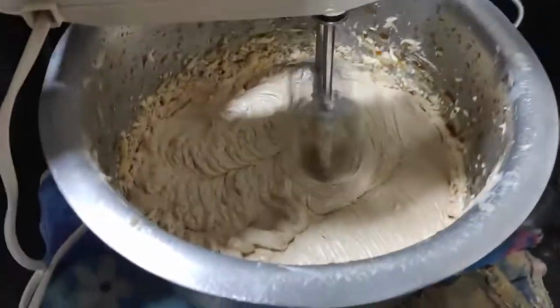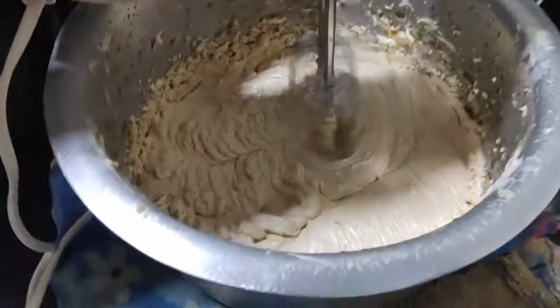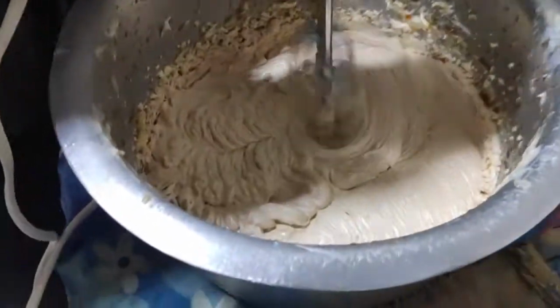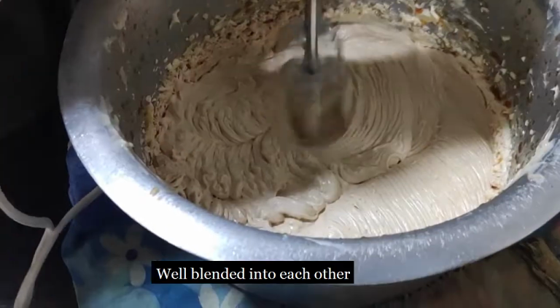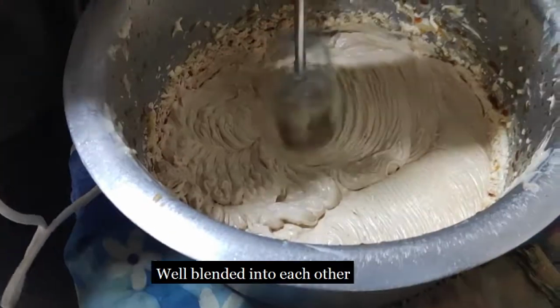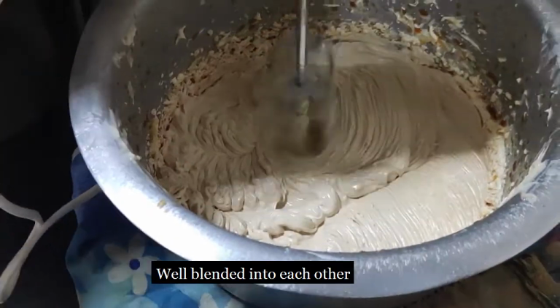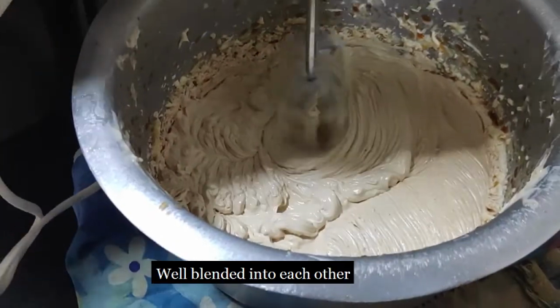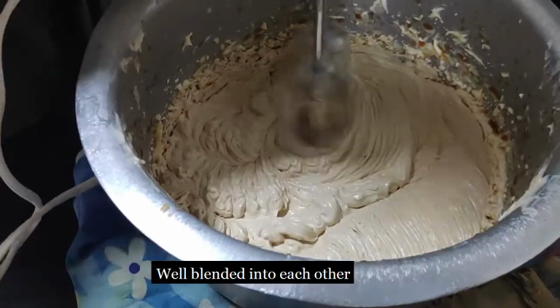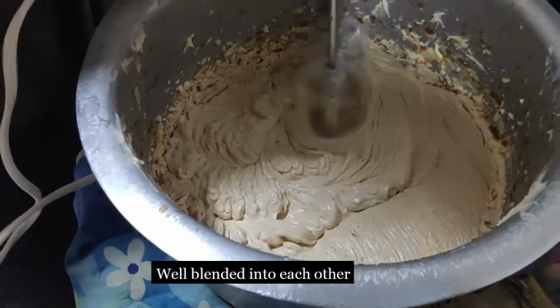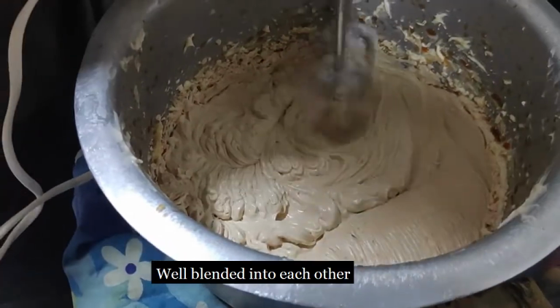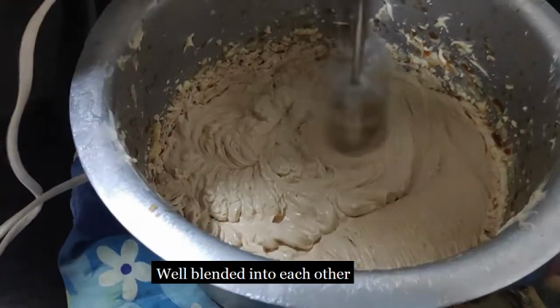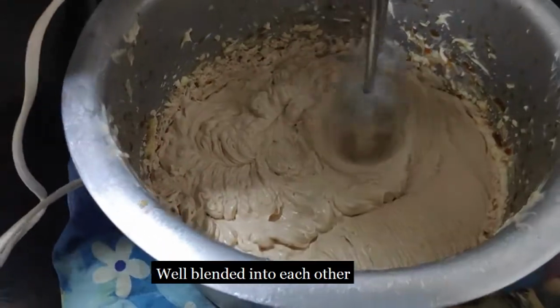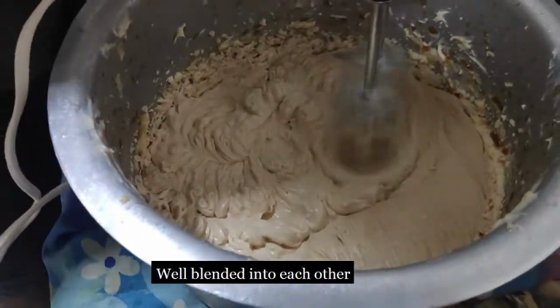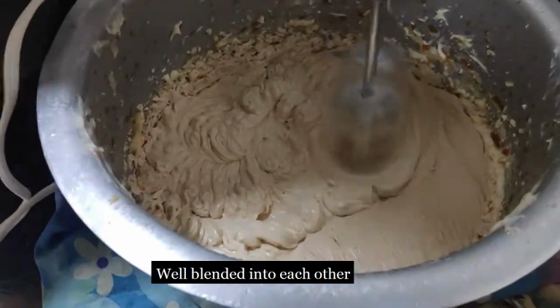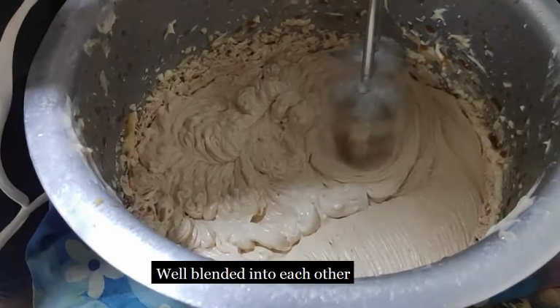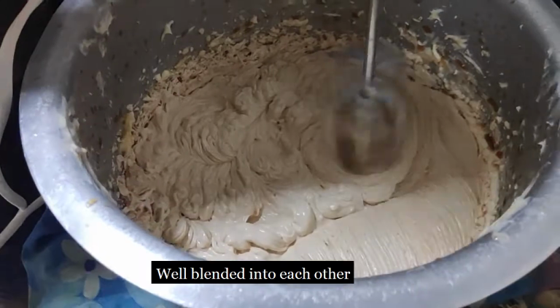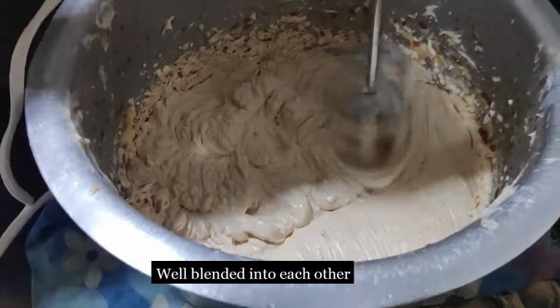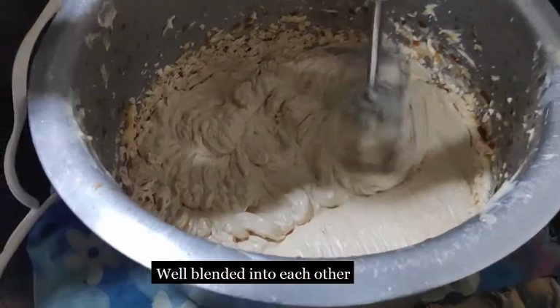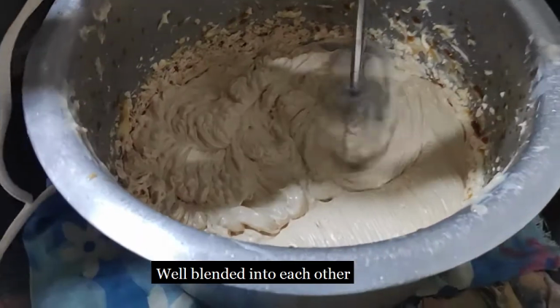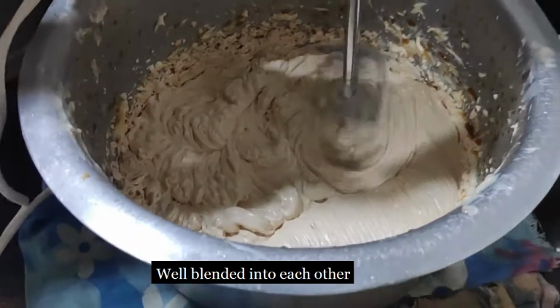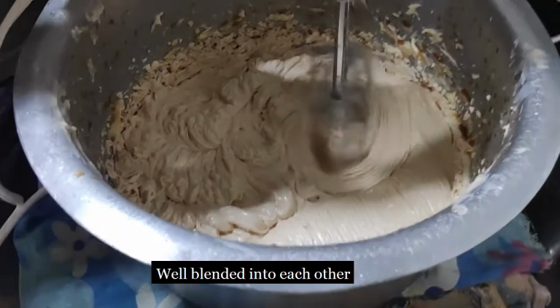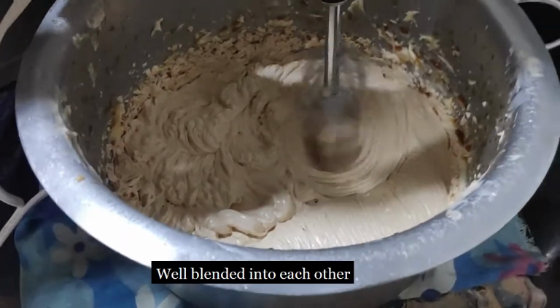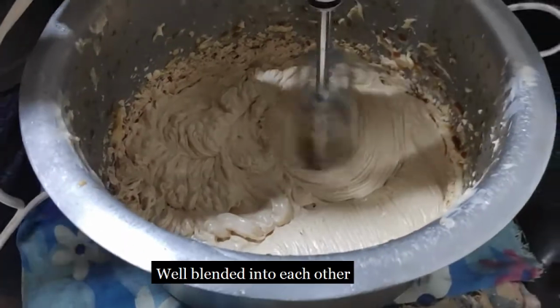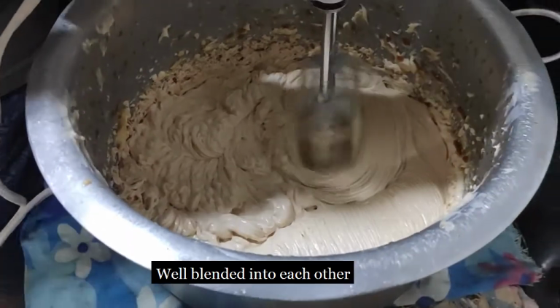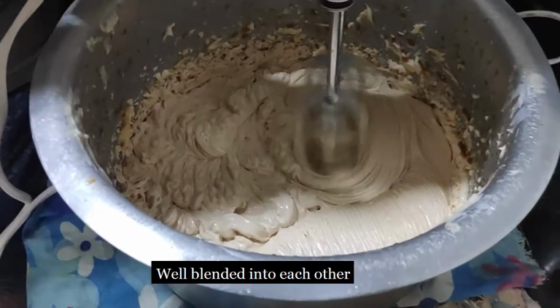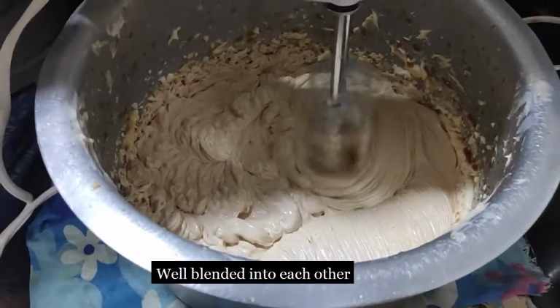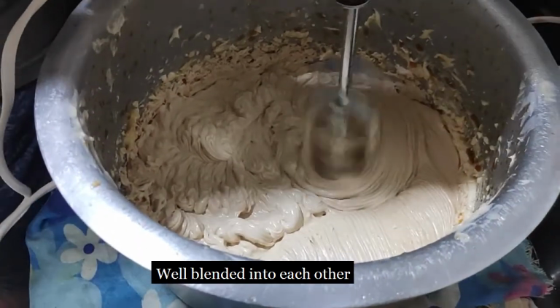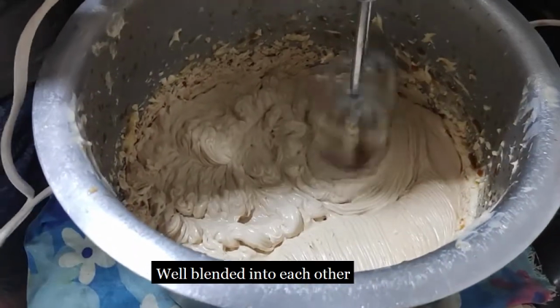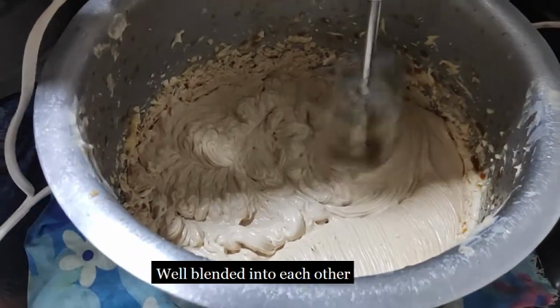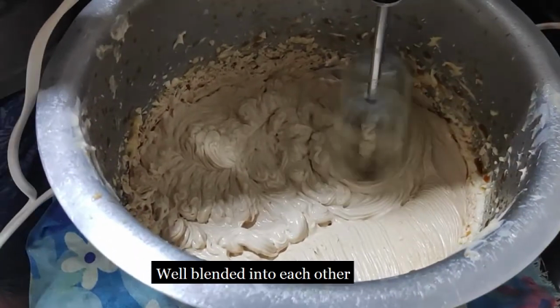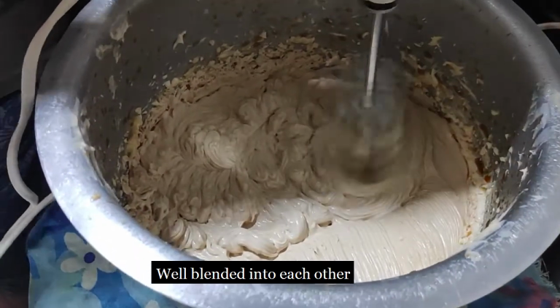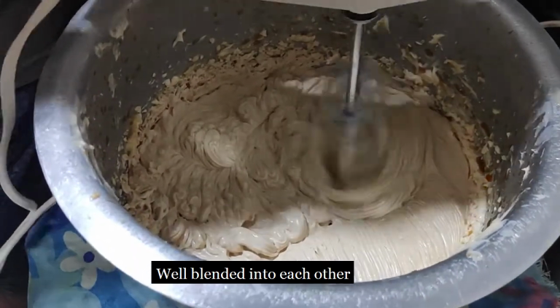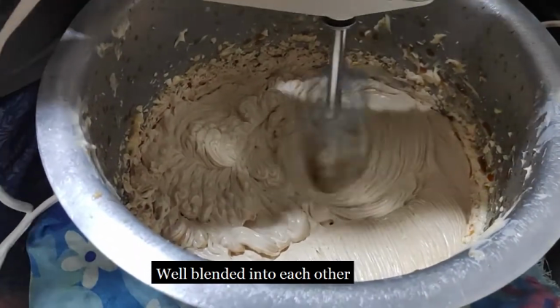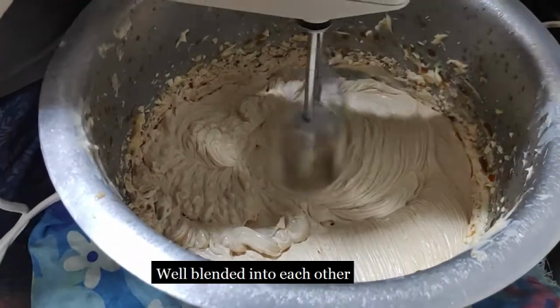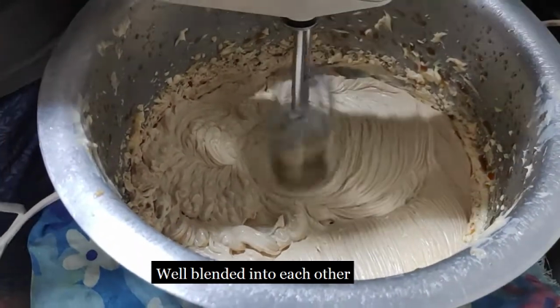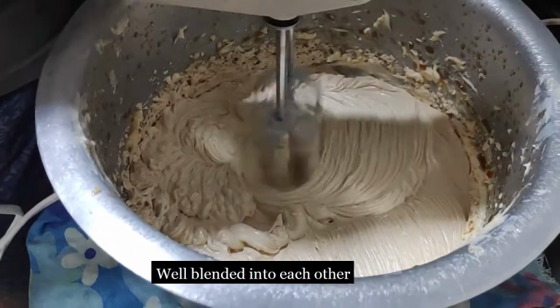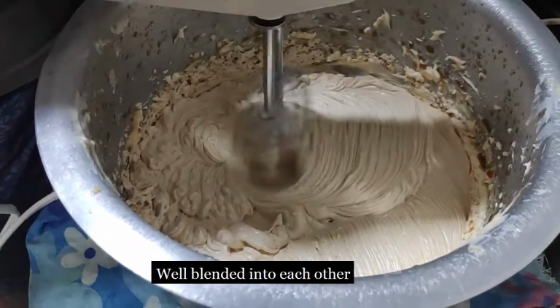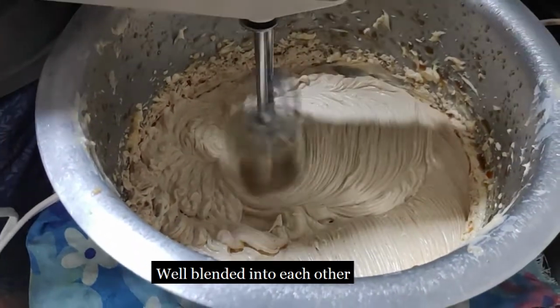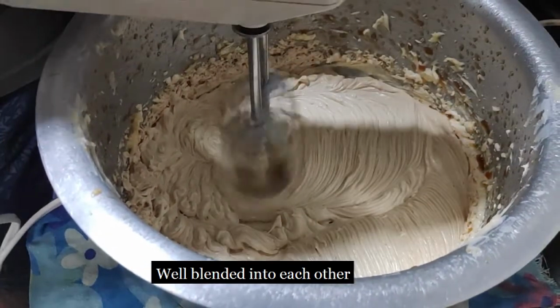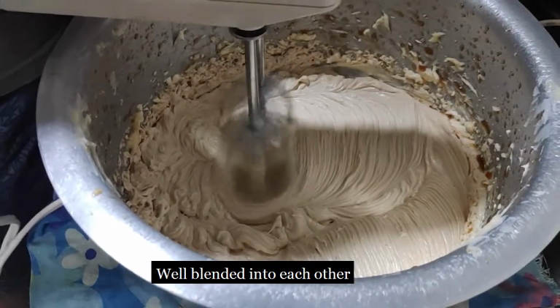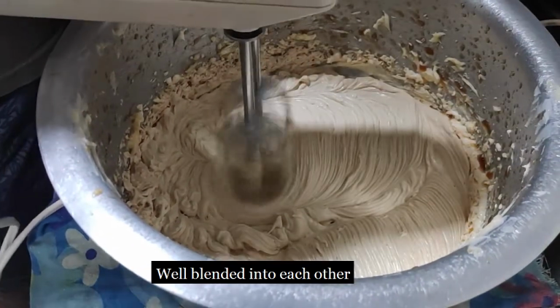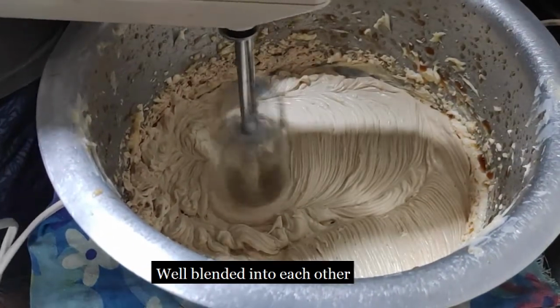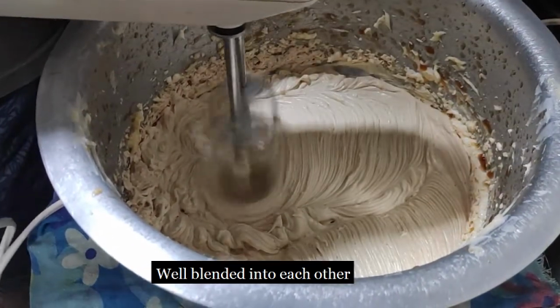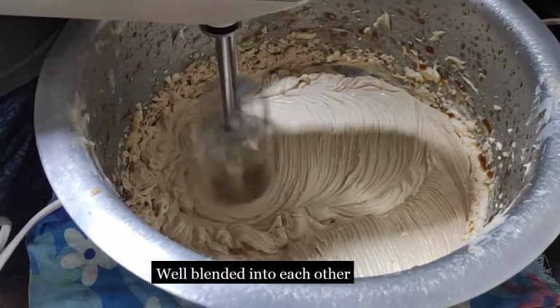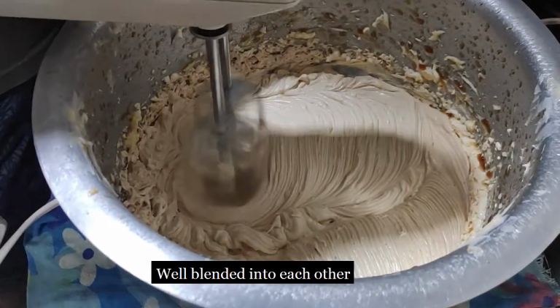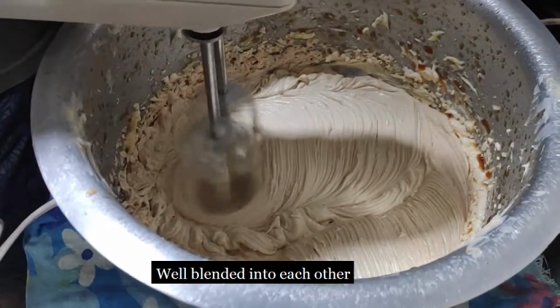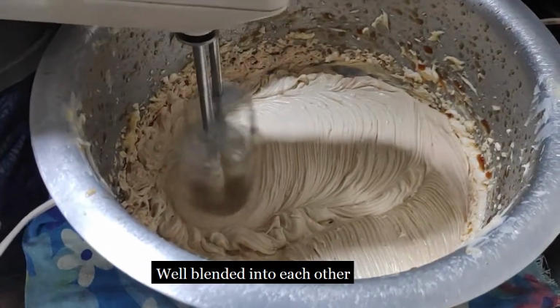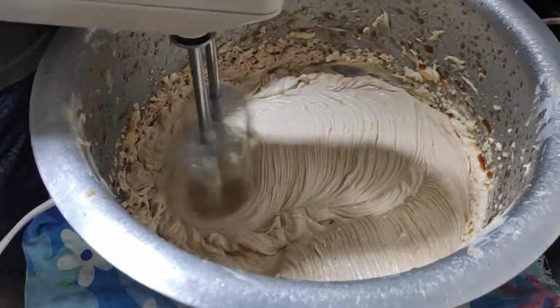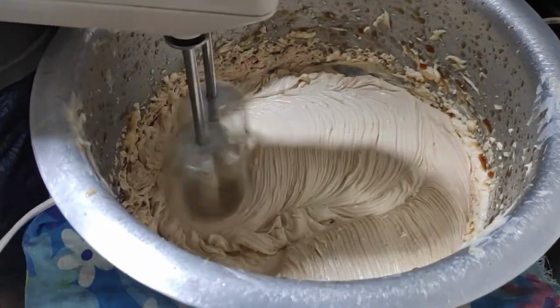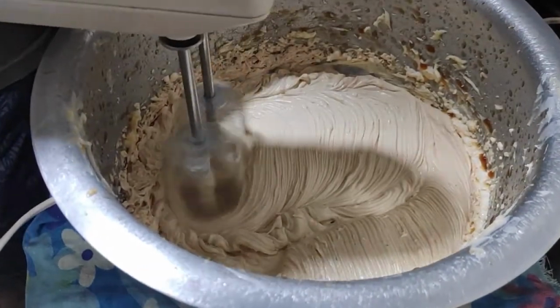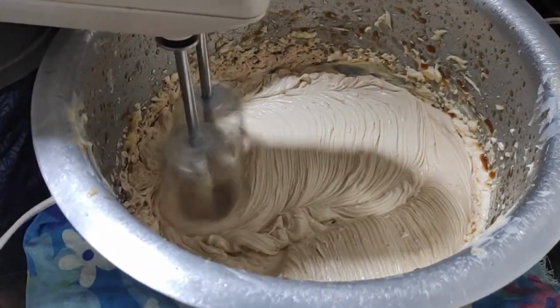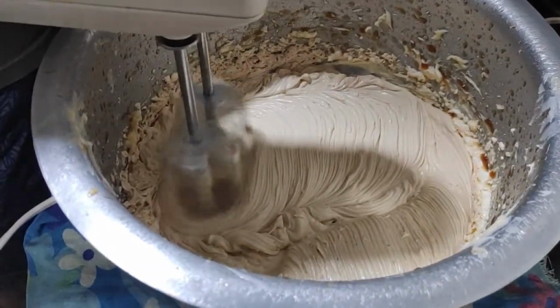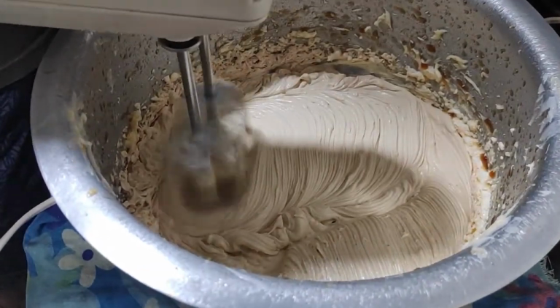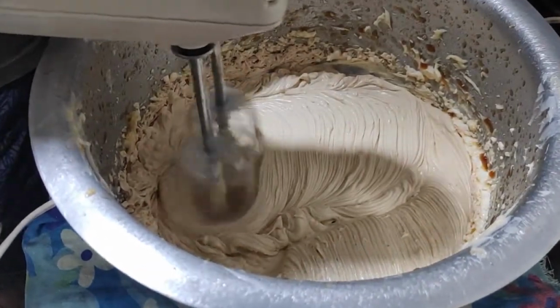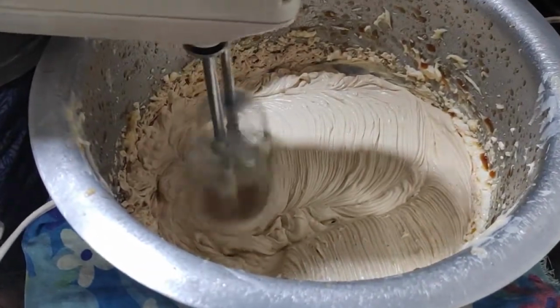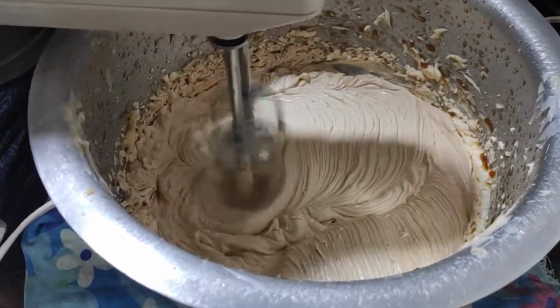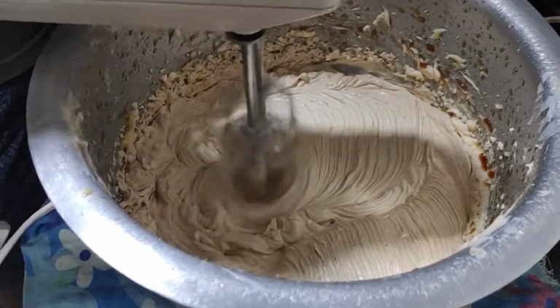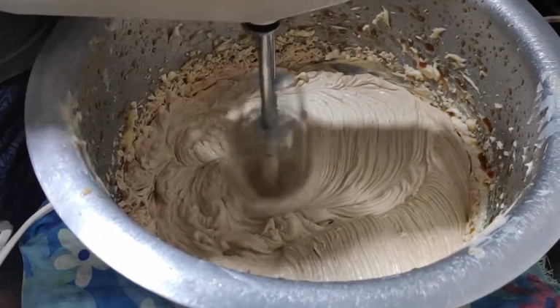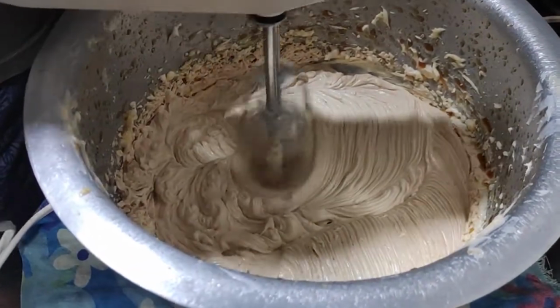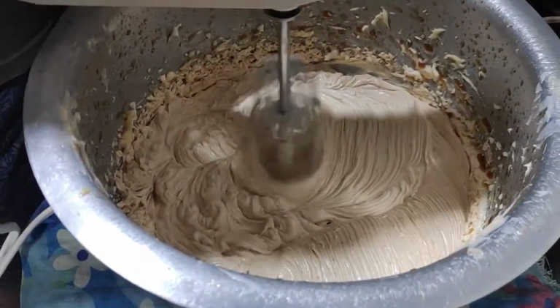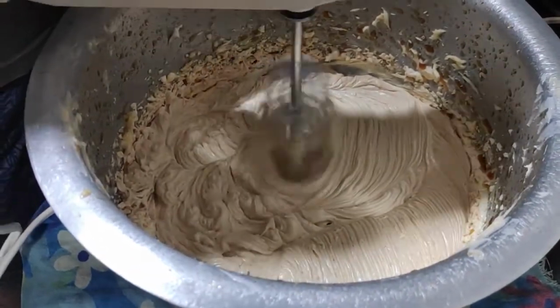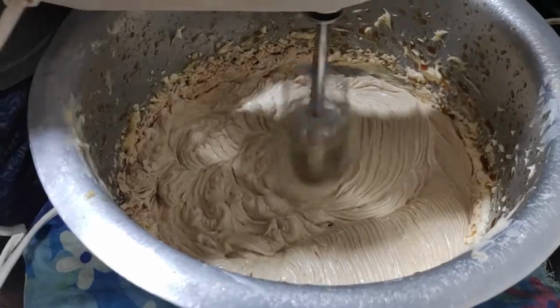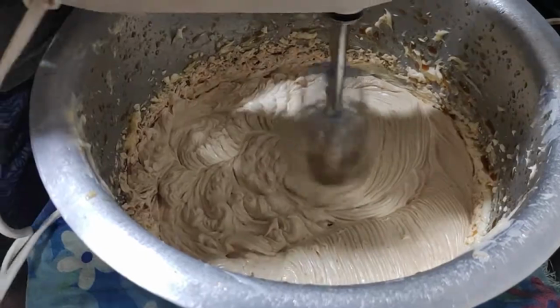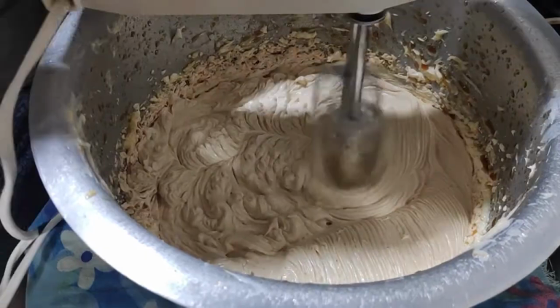Just look at how it looks now — this has been at least 5-7 minutes of continuous blending on high speed.